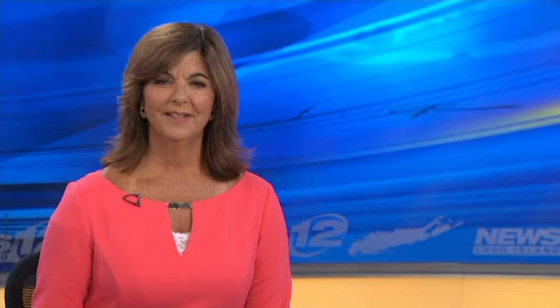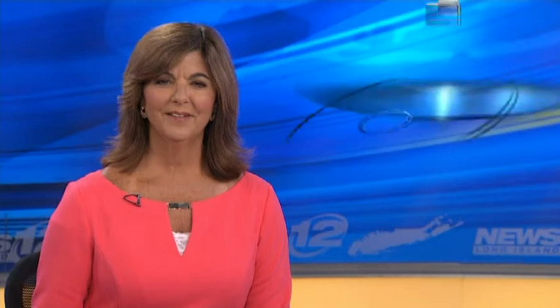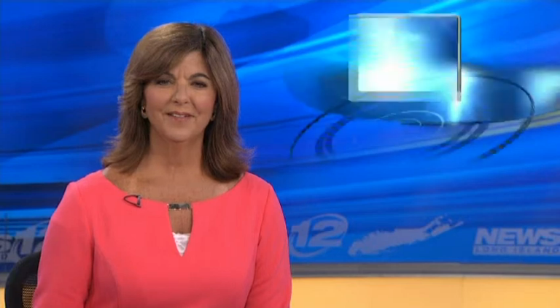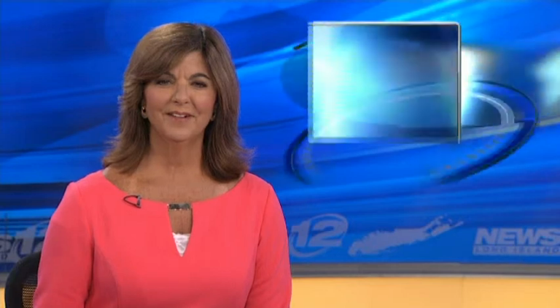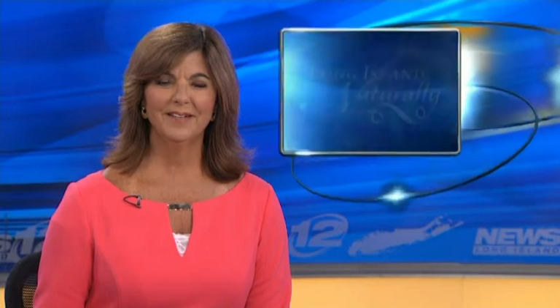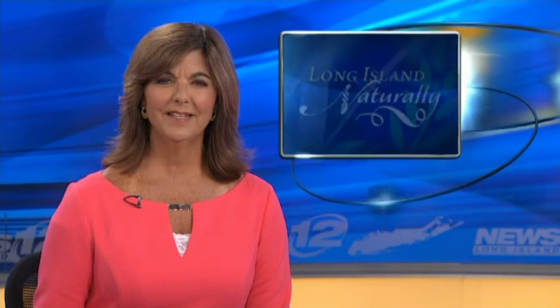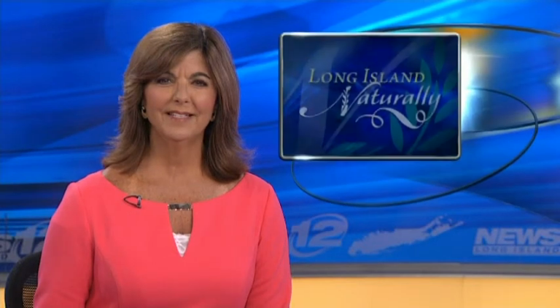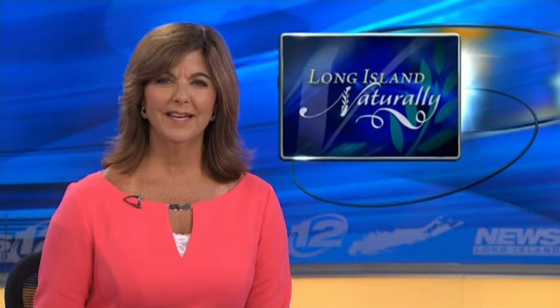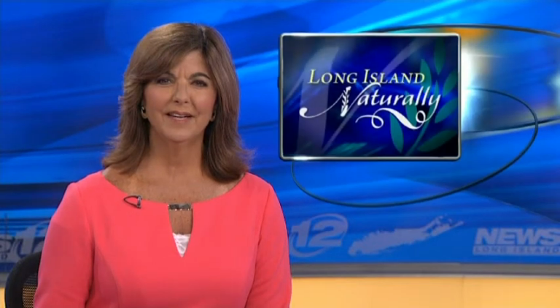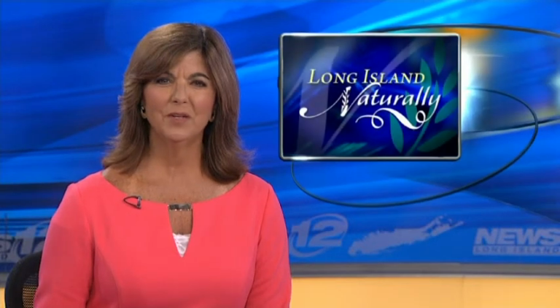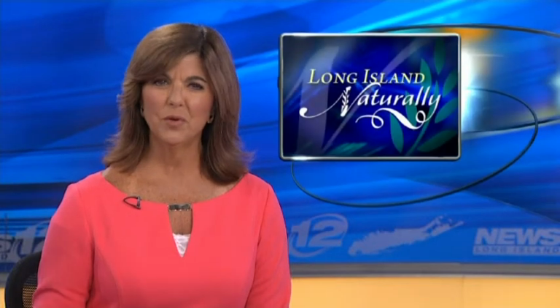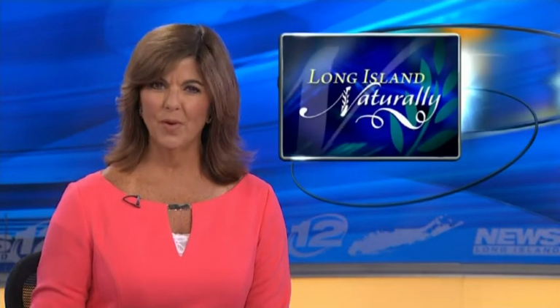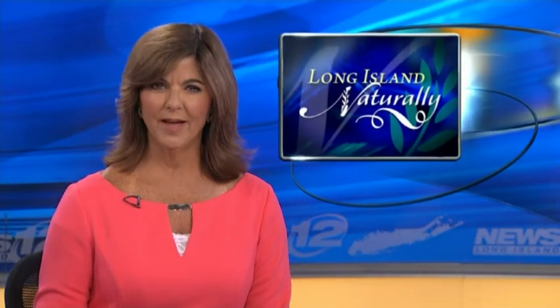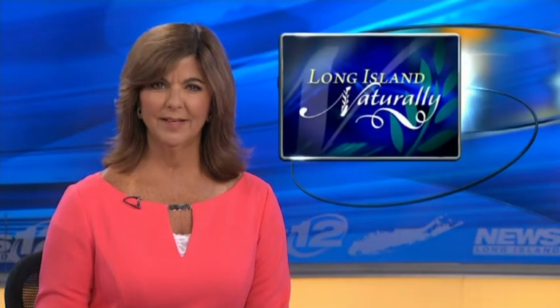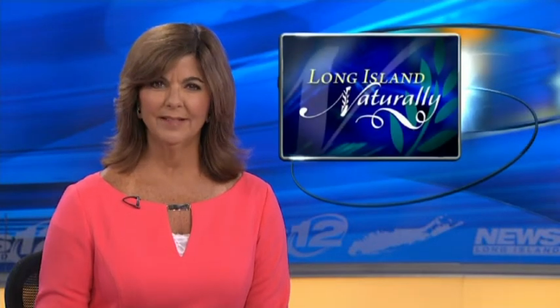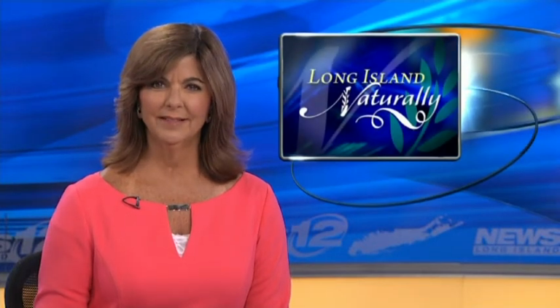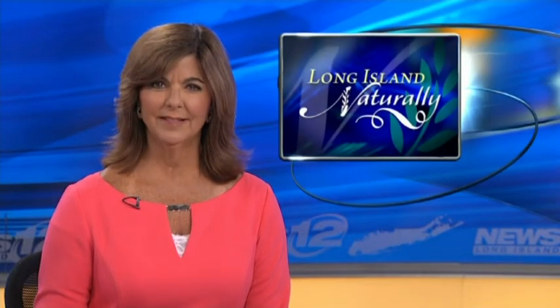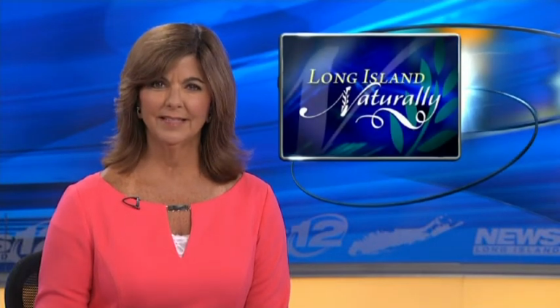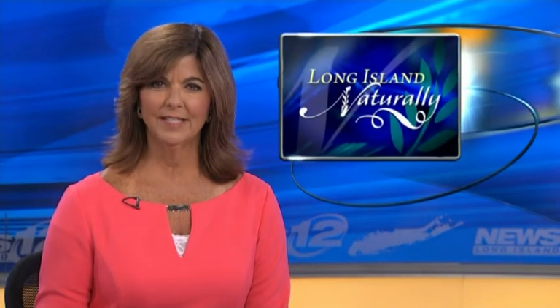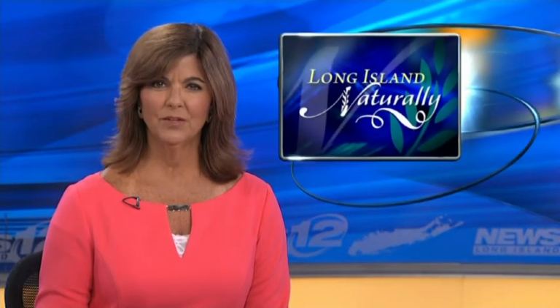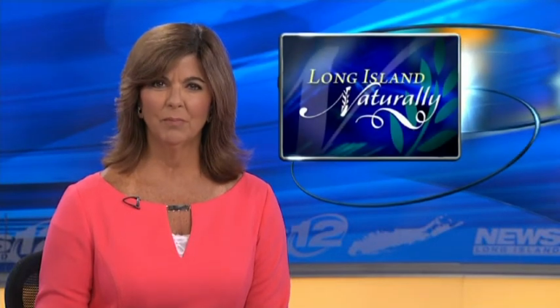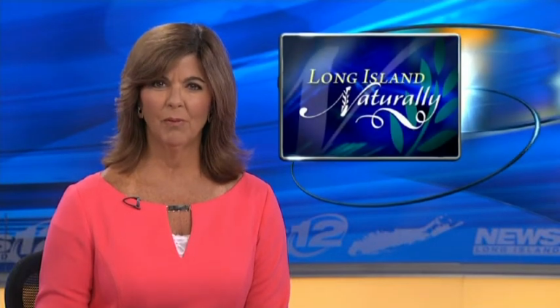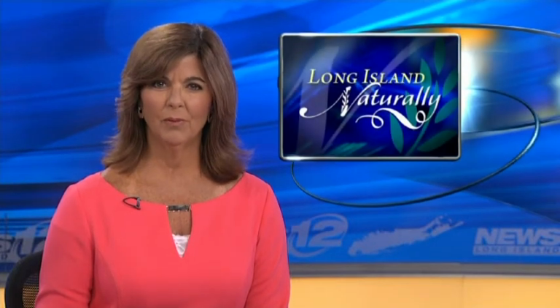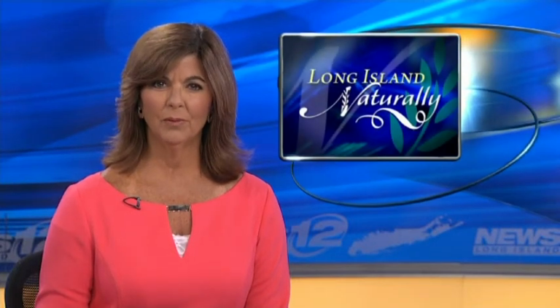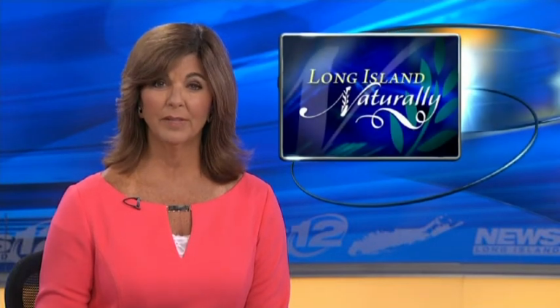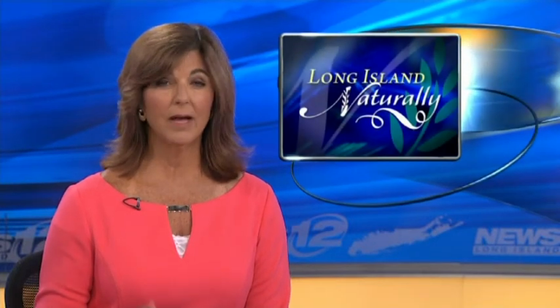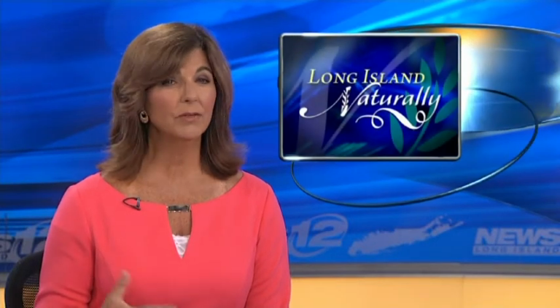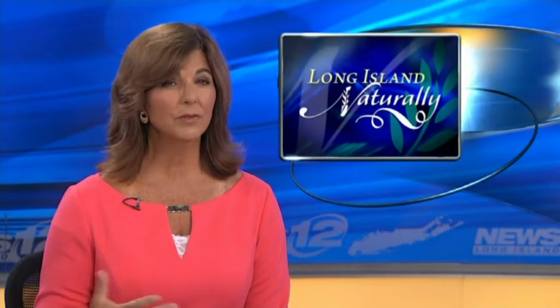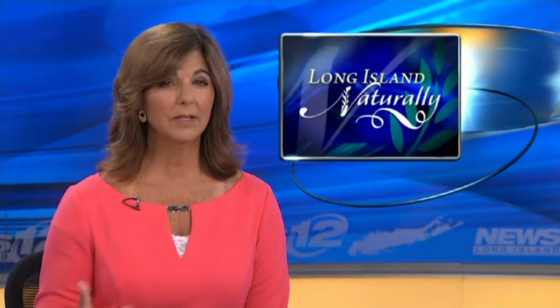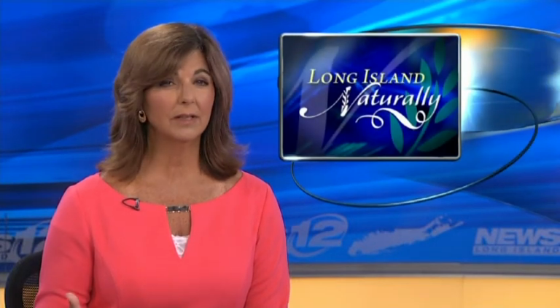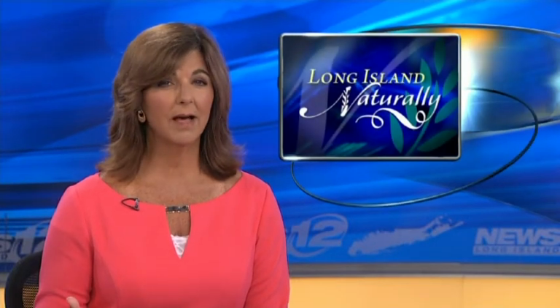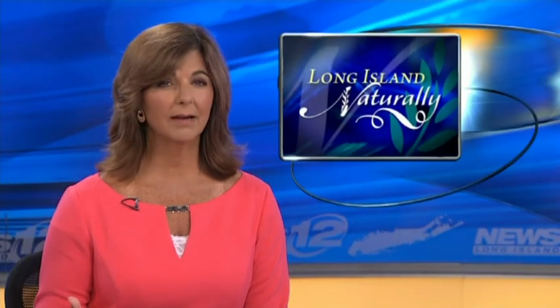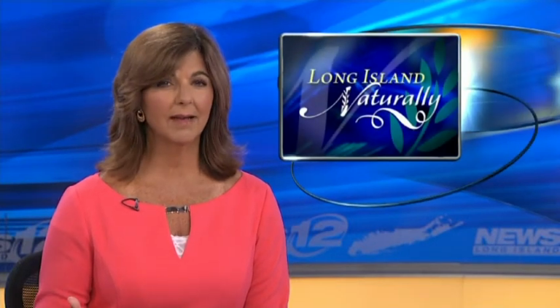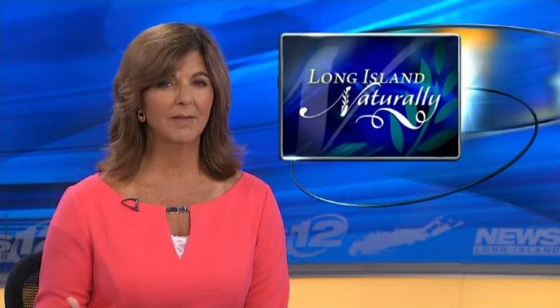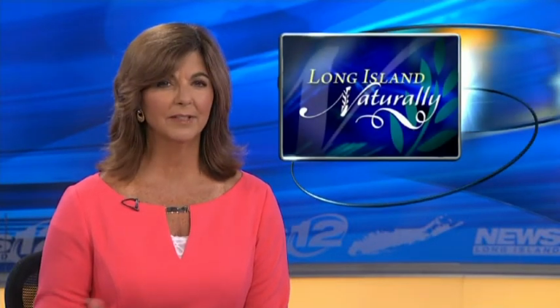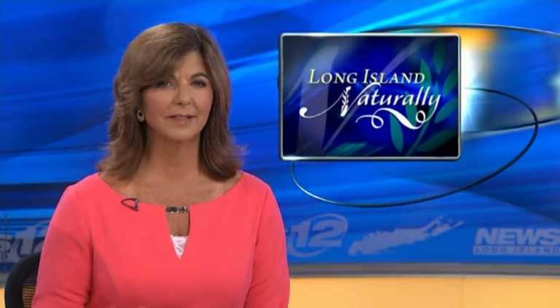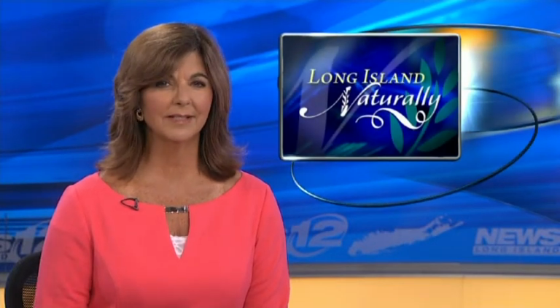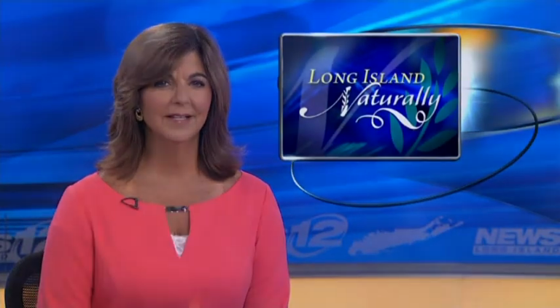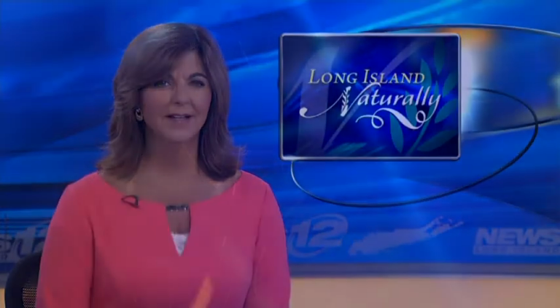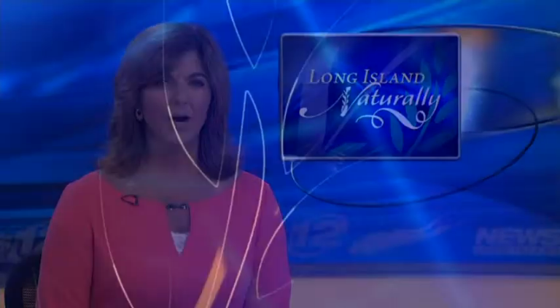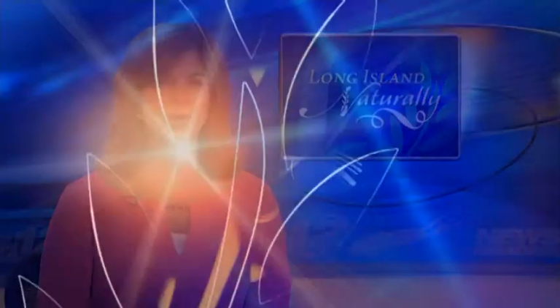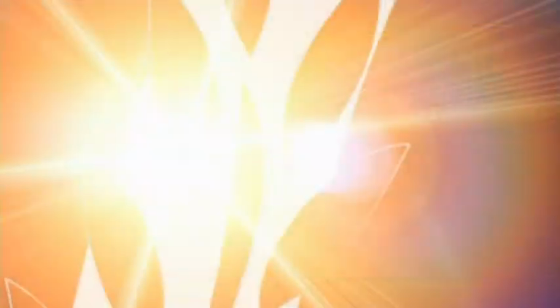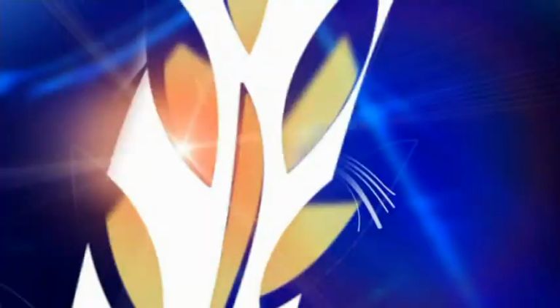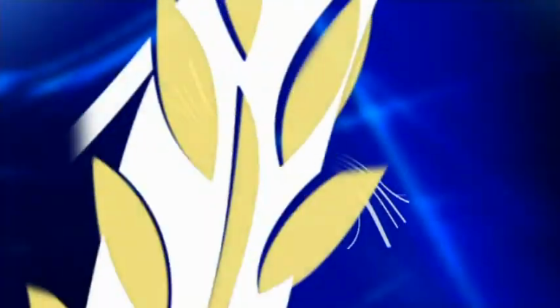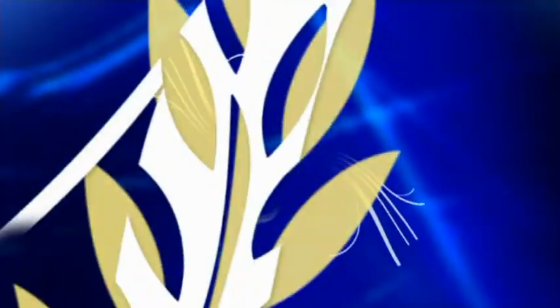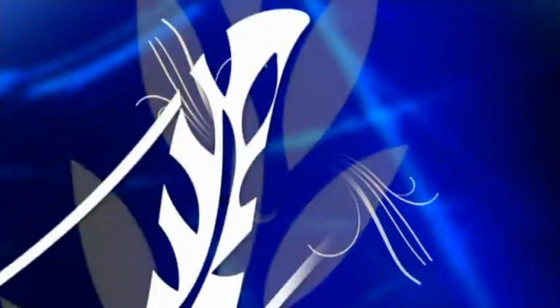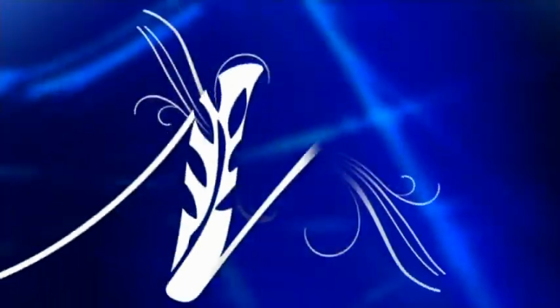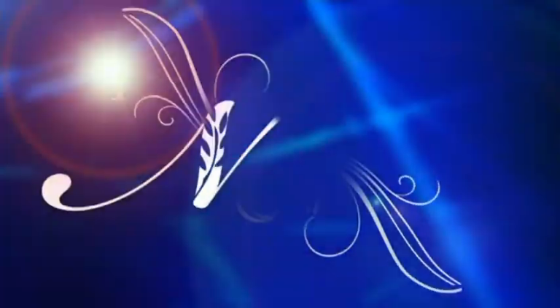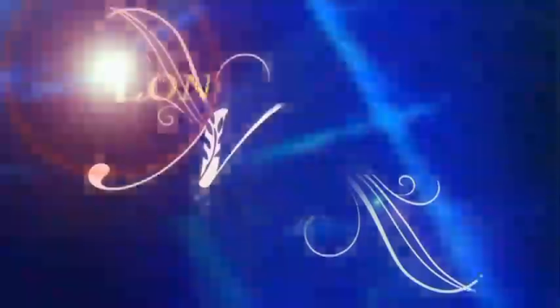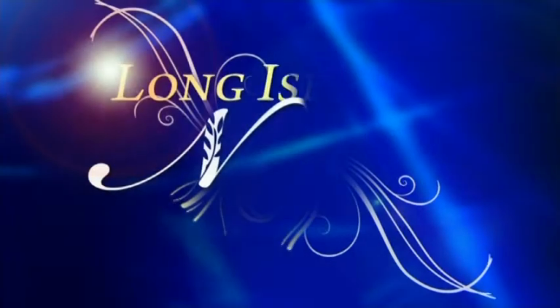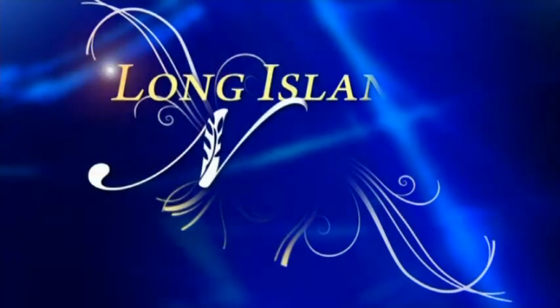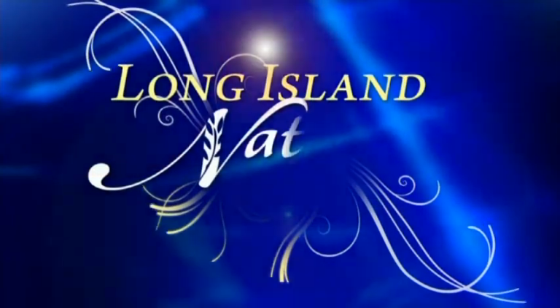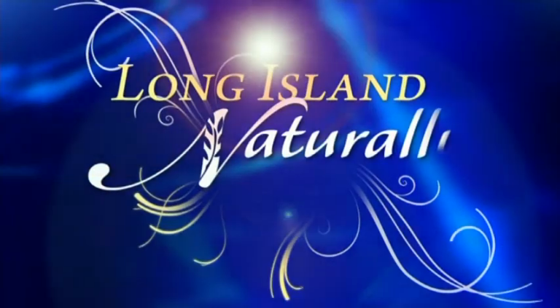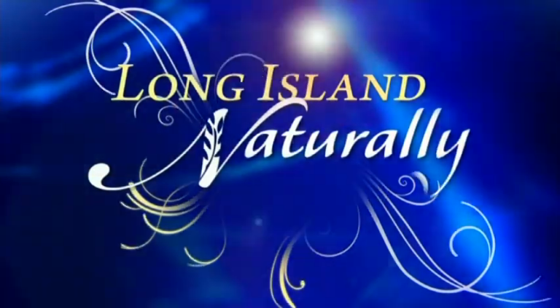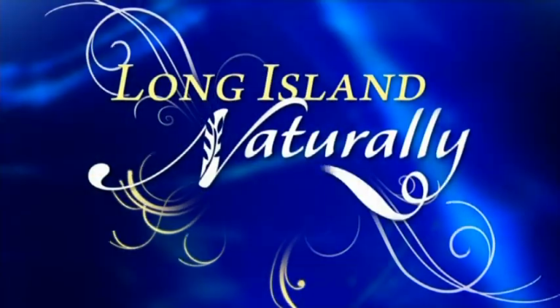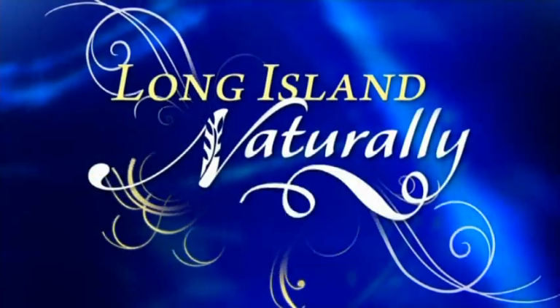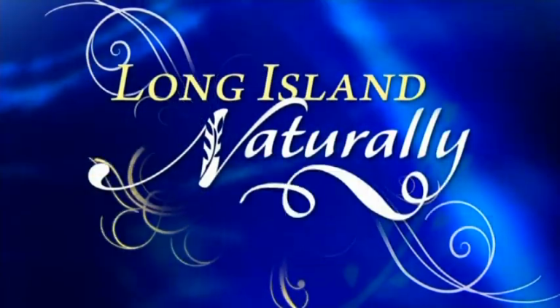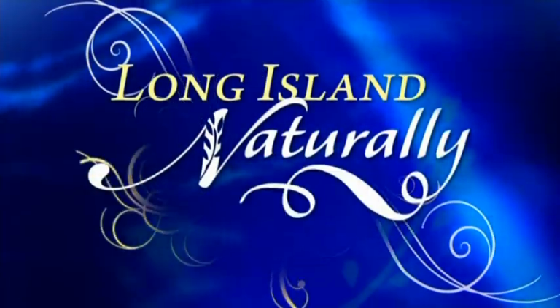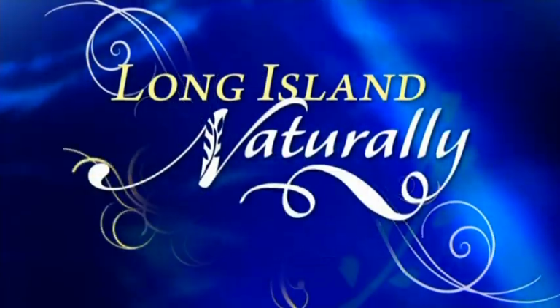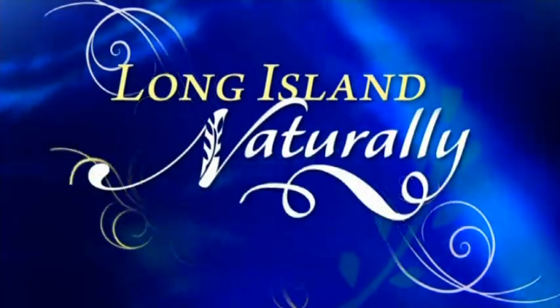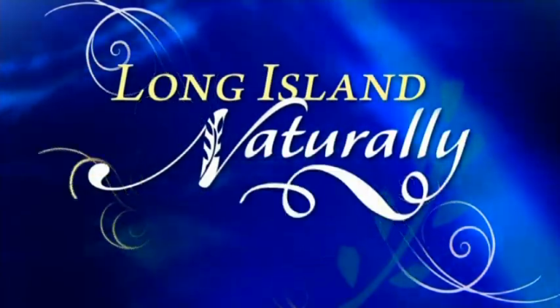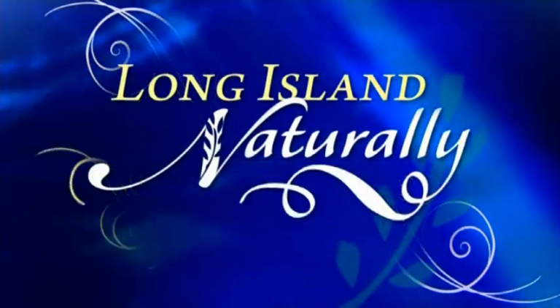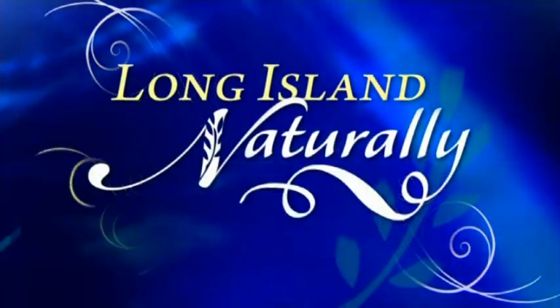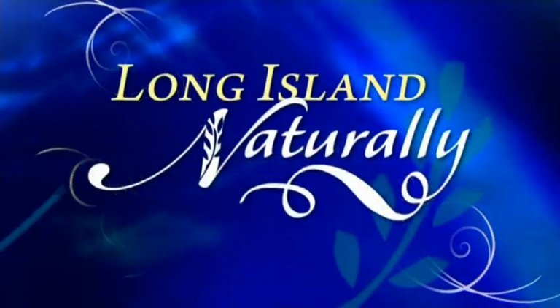There is a new way to clean your pool without using a lot of chemicals. Amira Musi explains in tonight's Long Island Naturally.